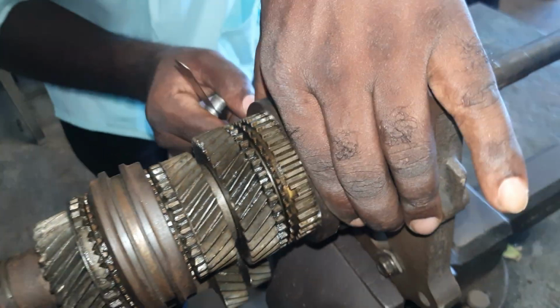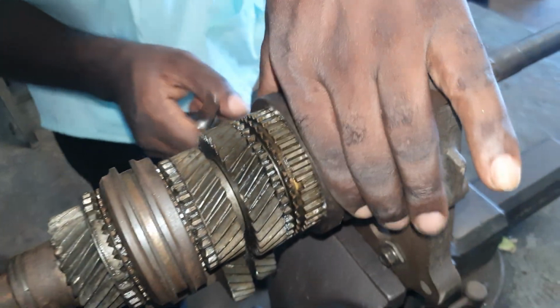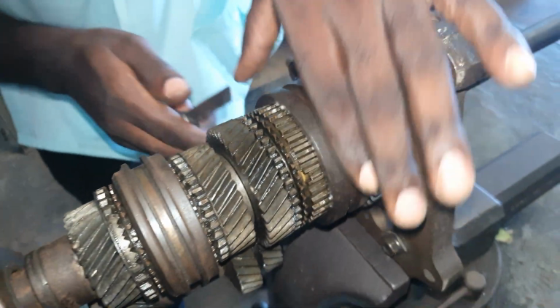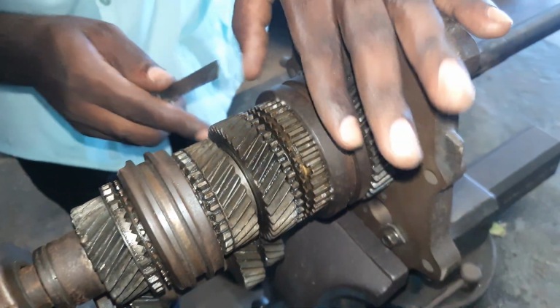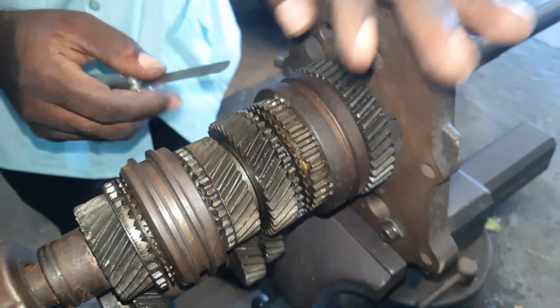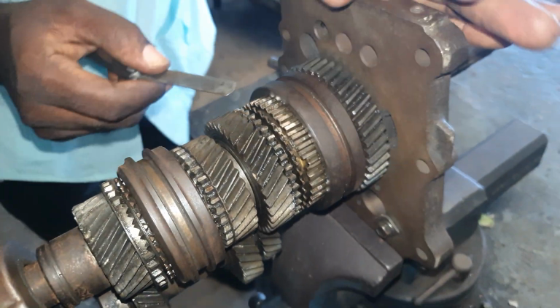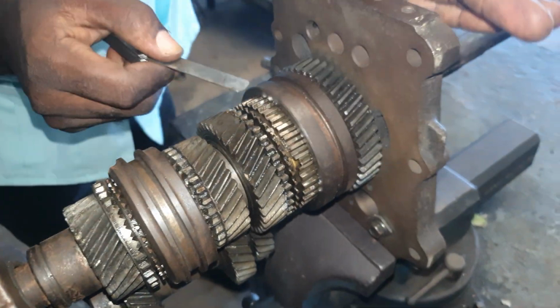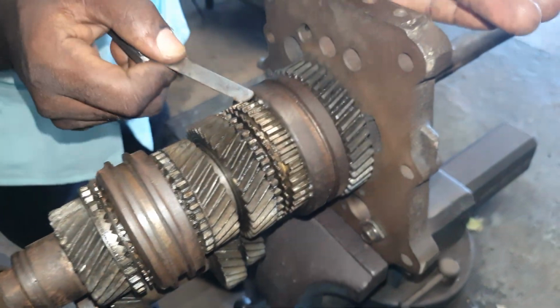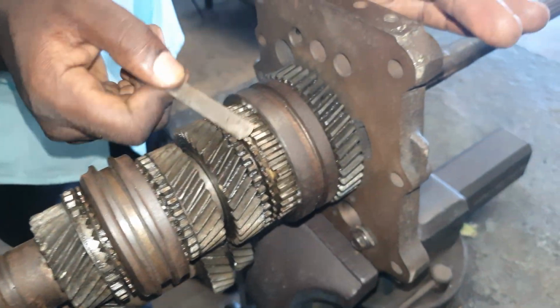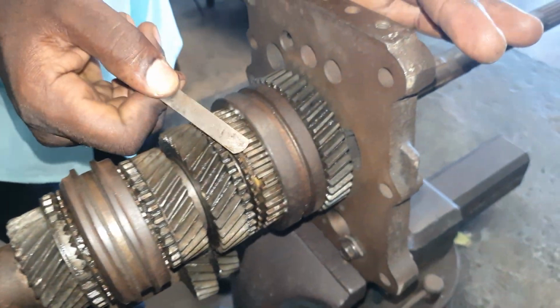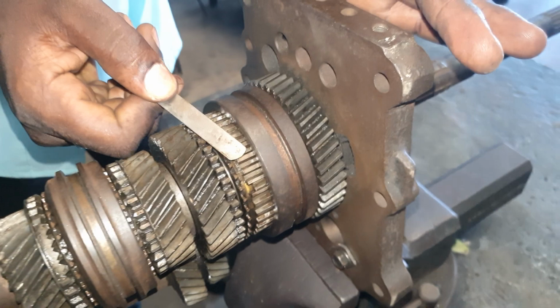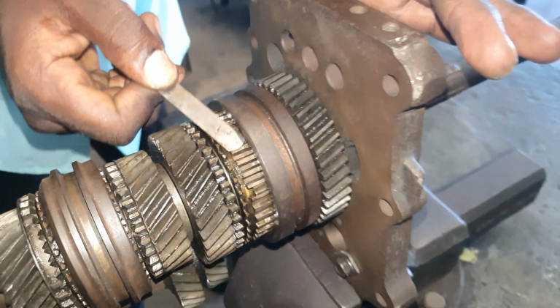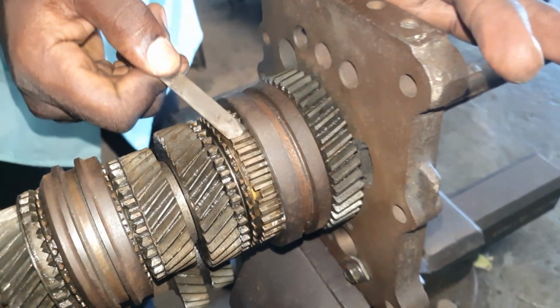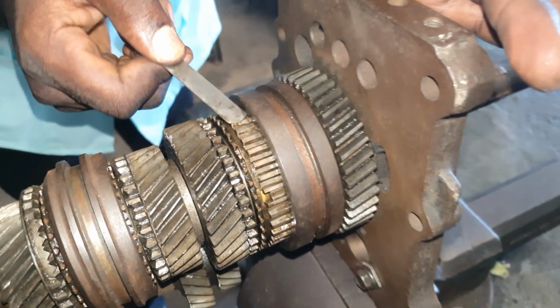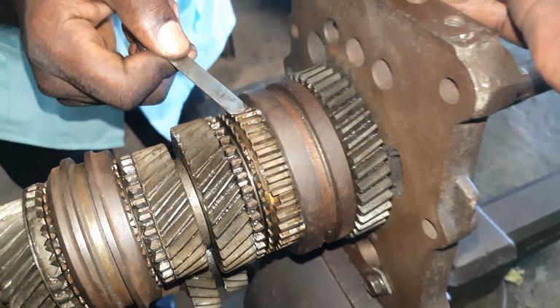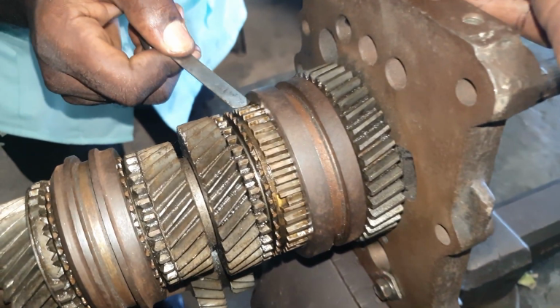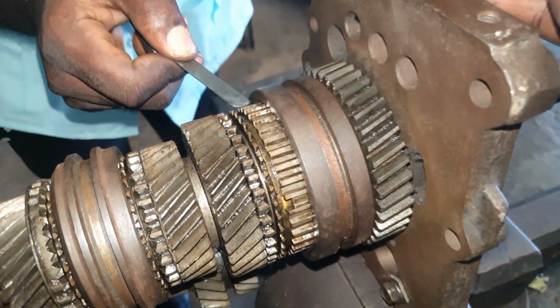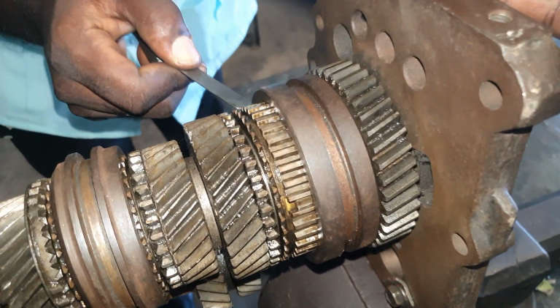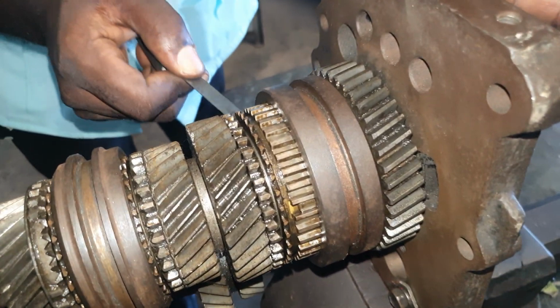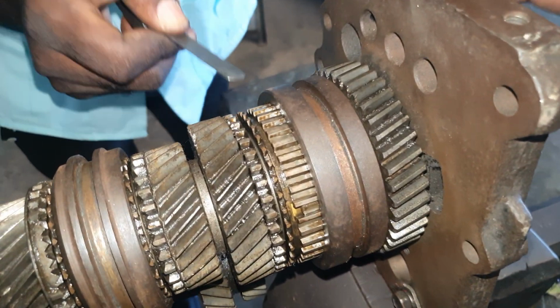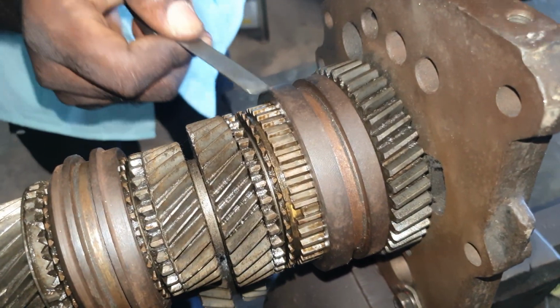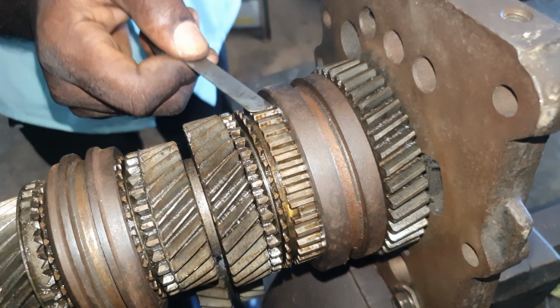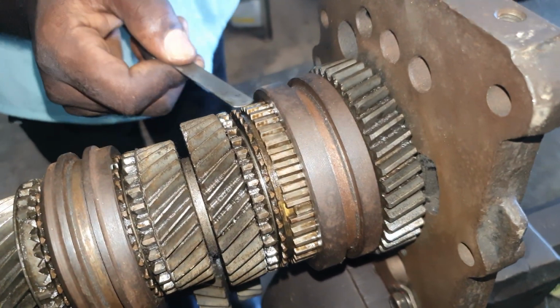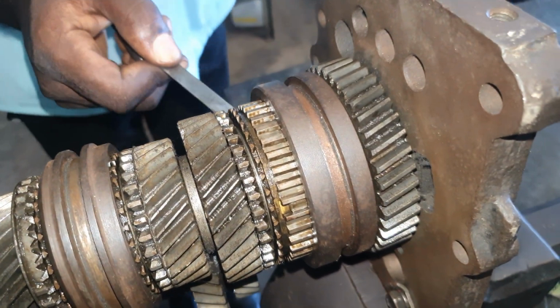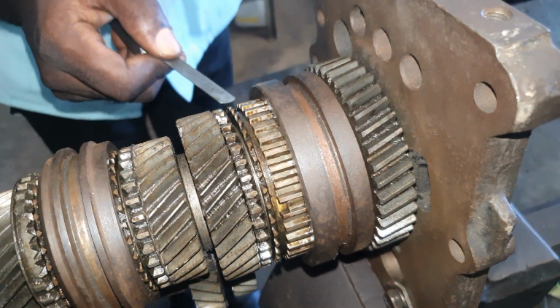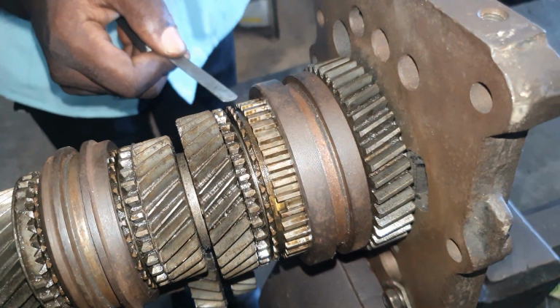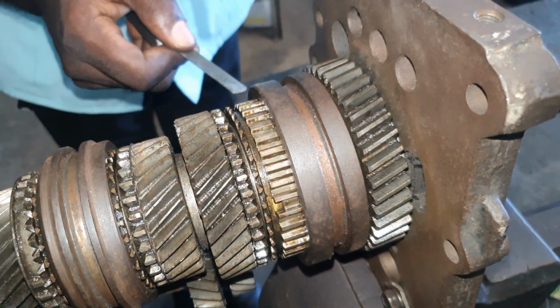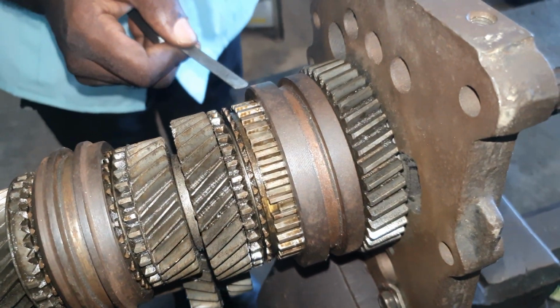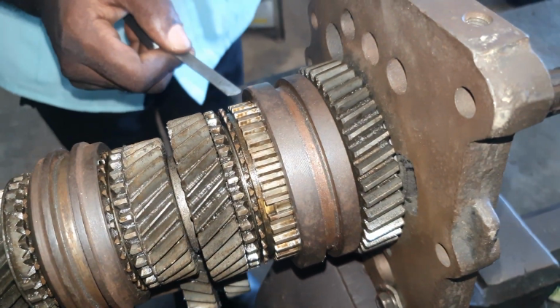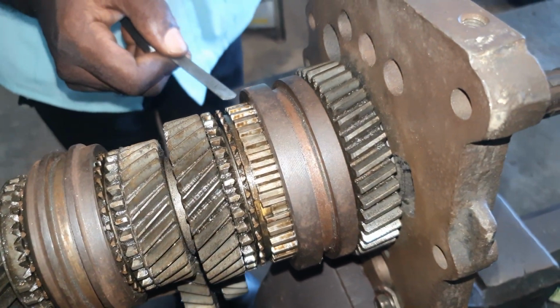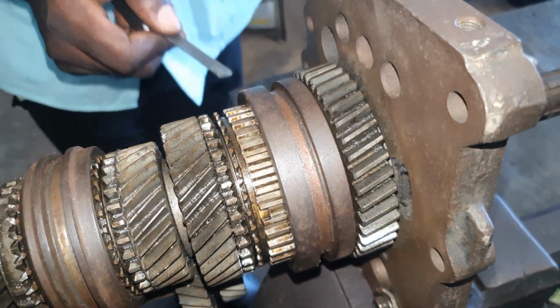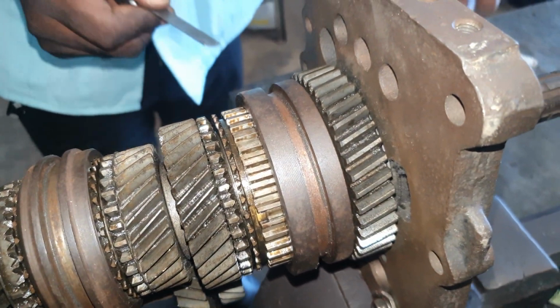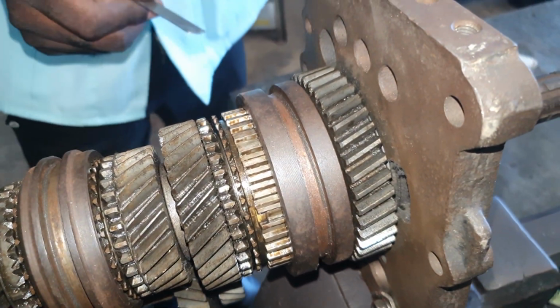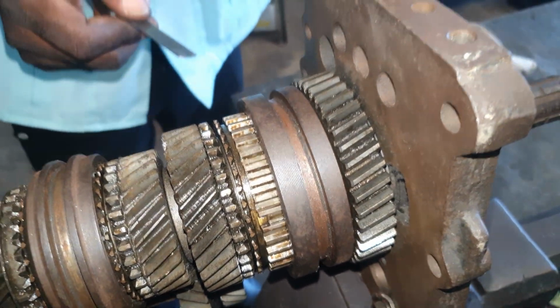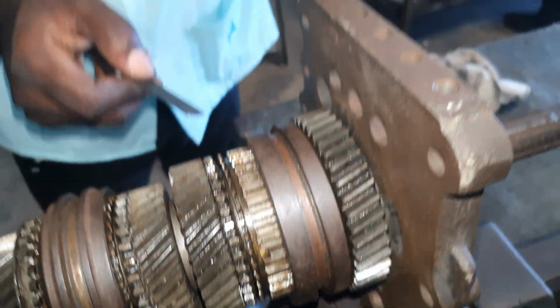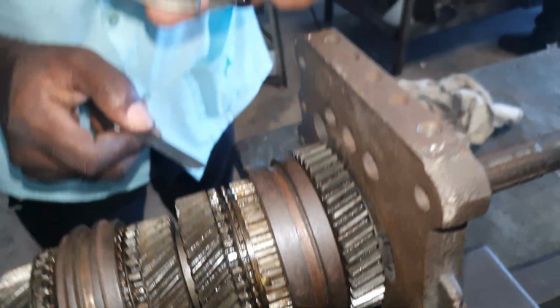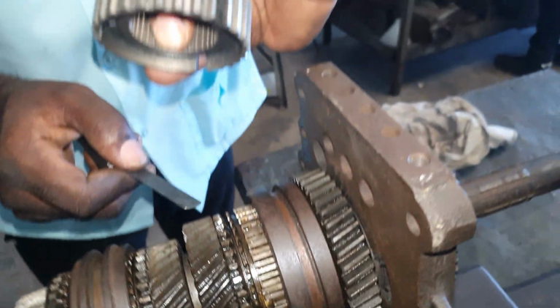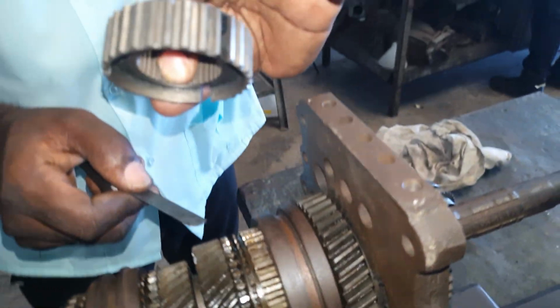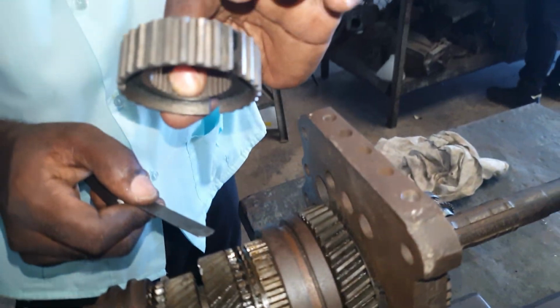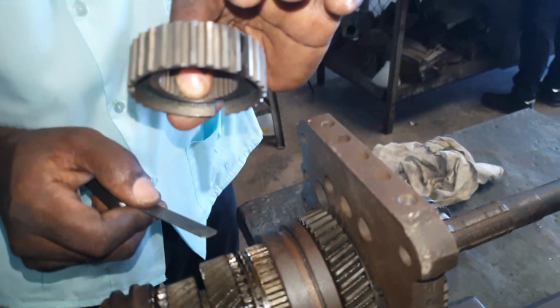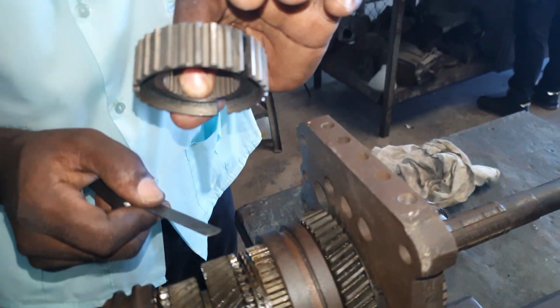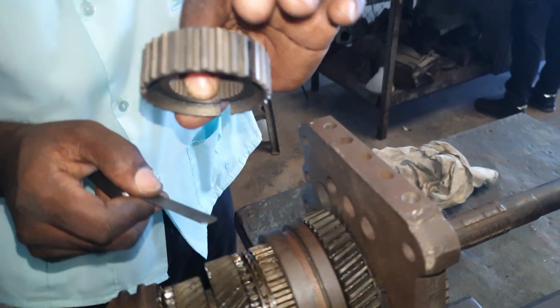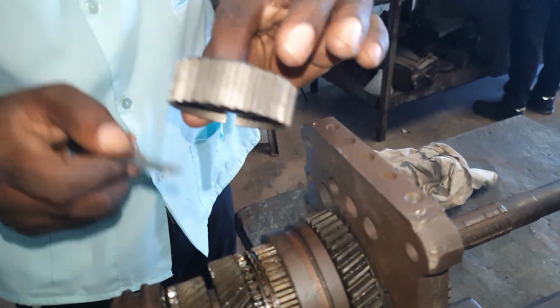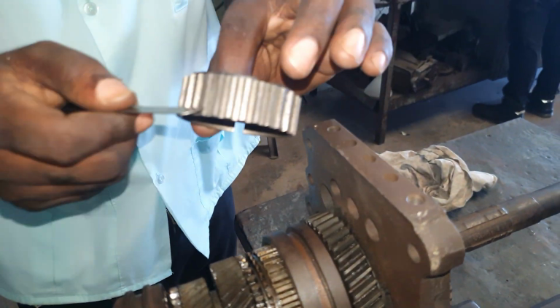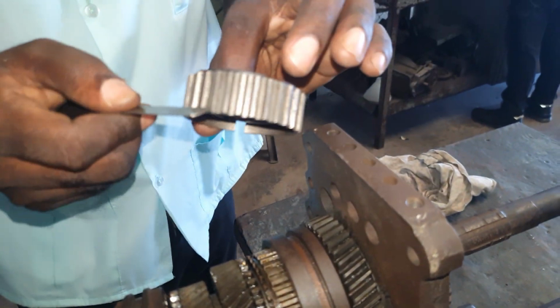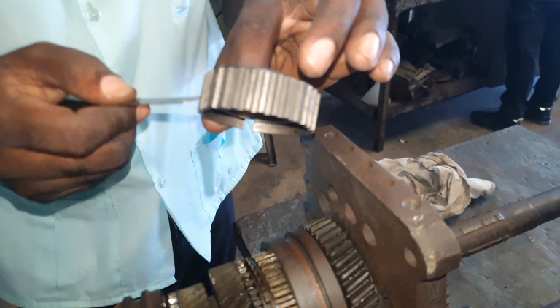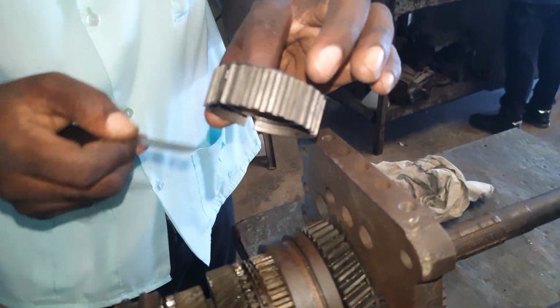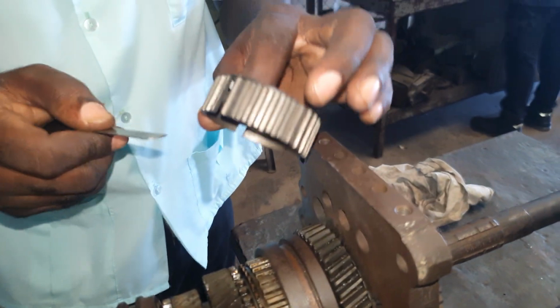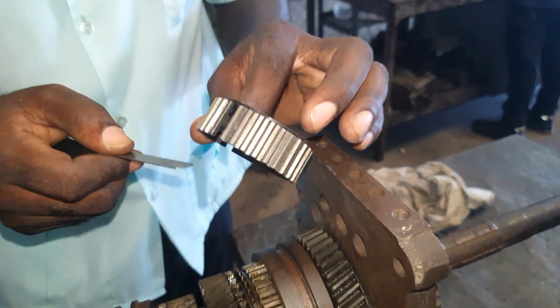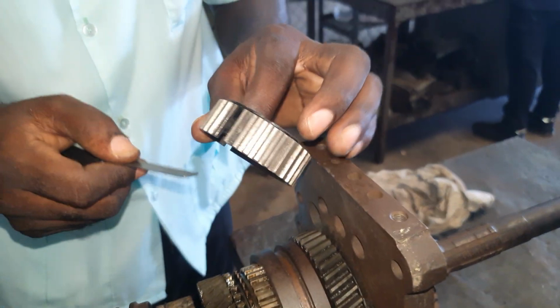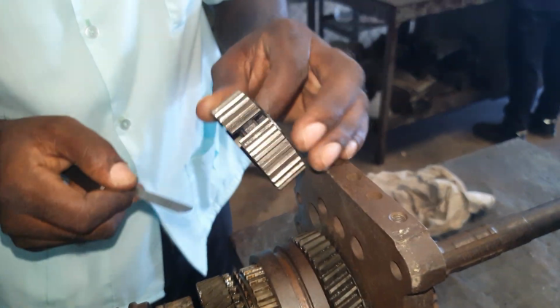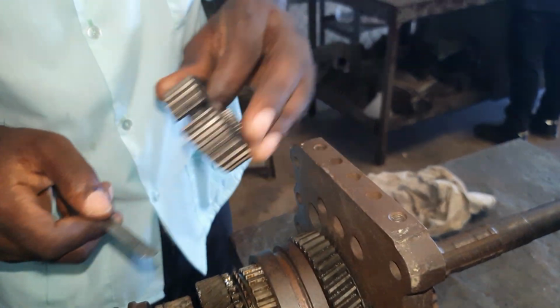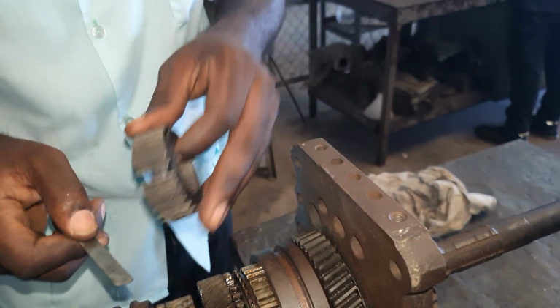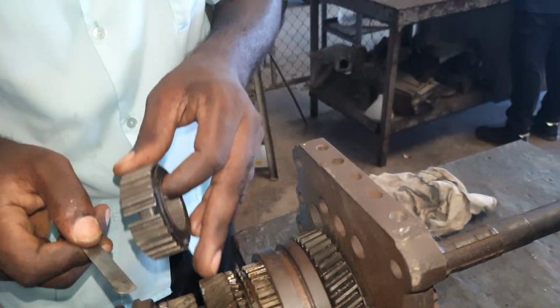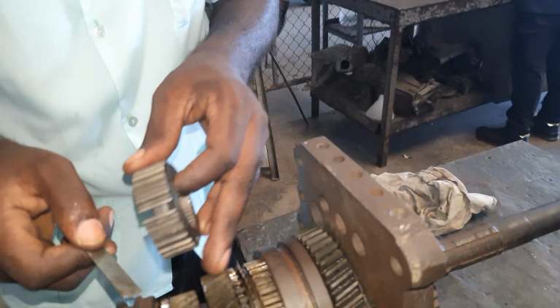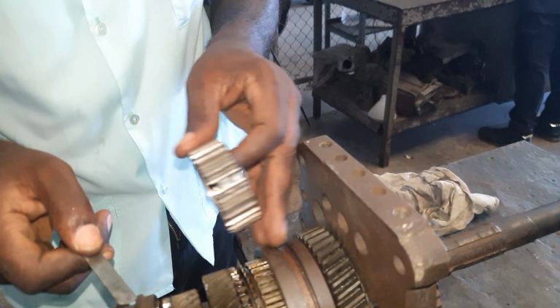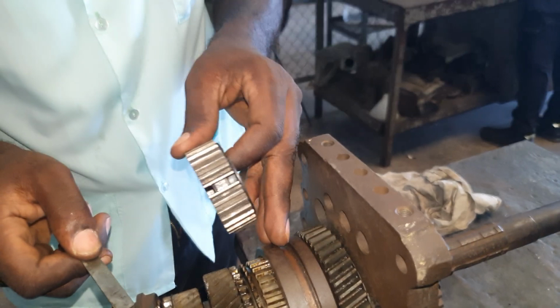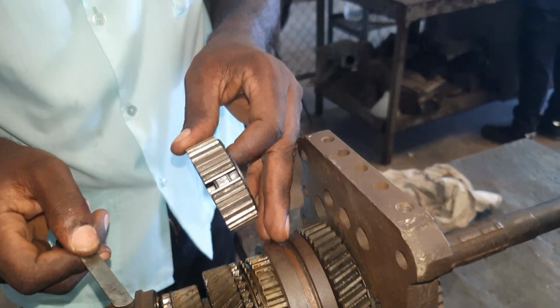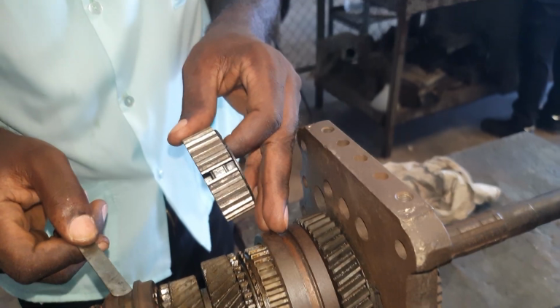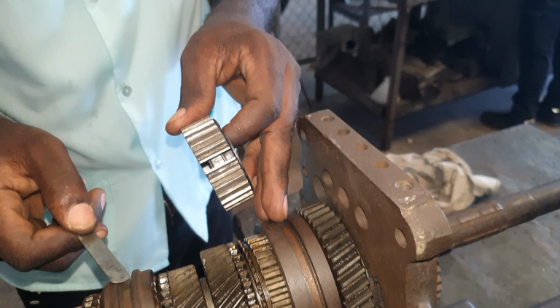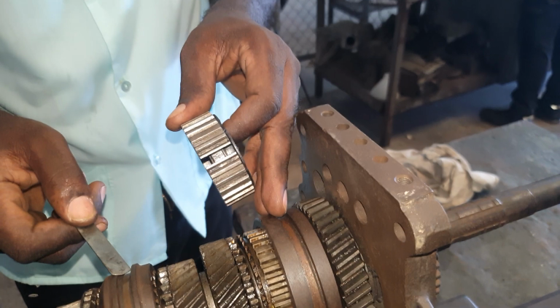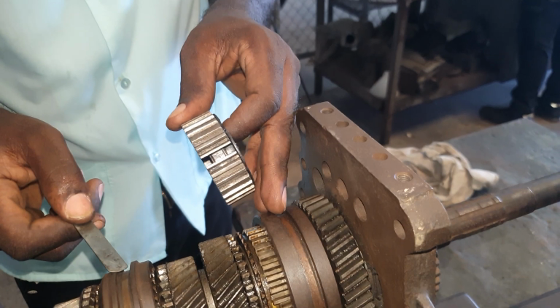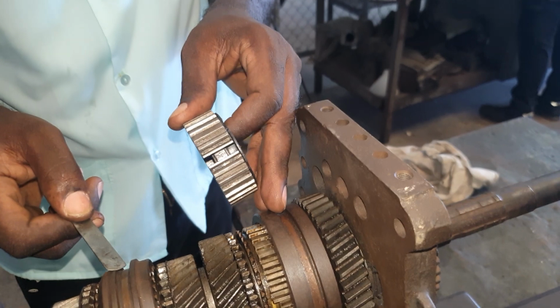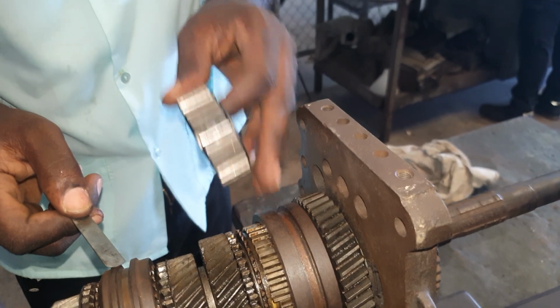Here we have the hub, and the hub is splined to the output shaft.